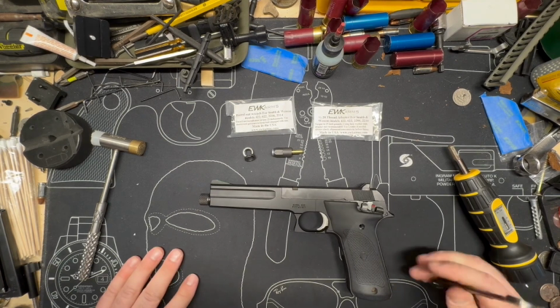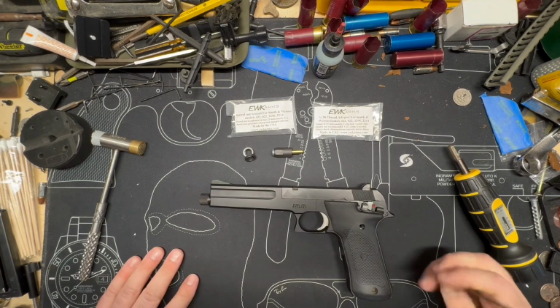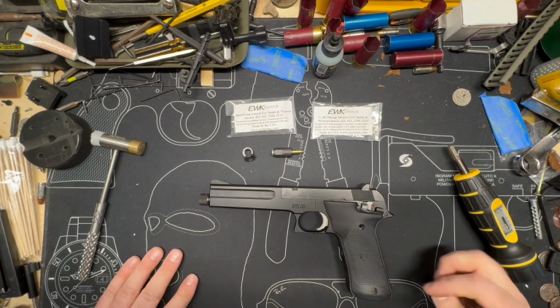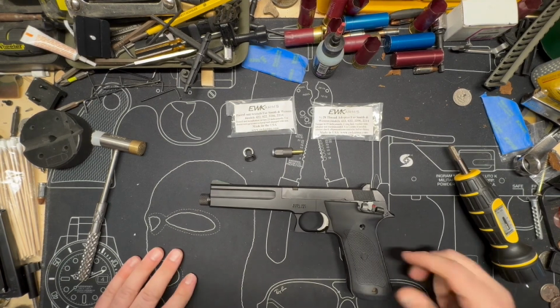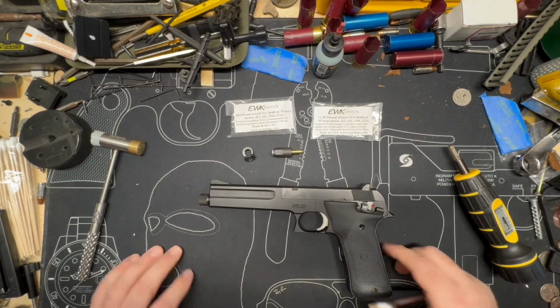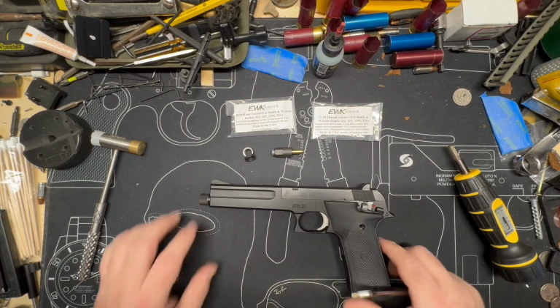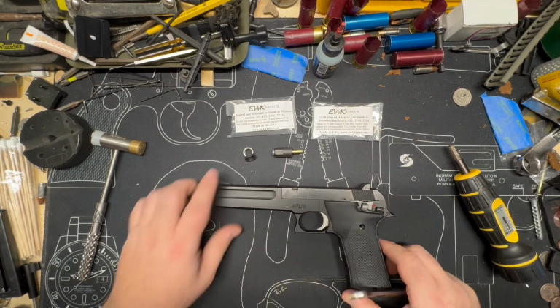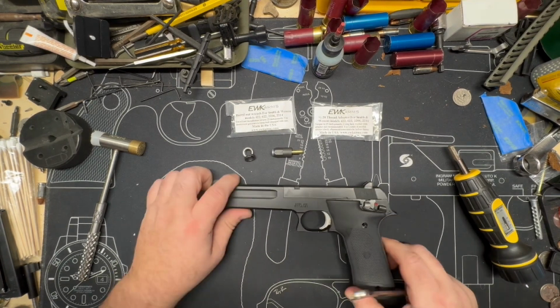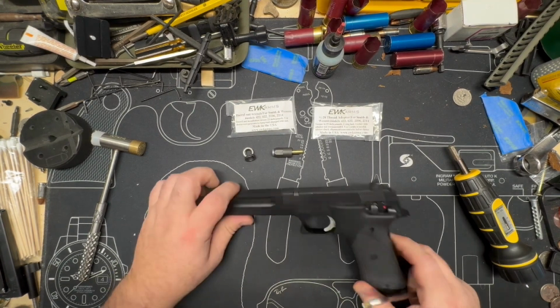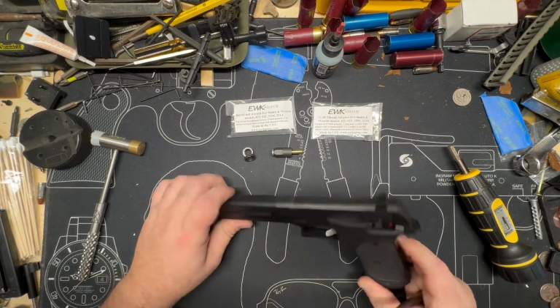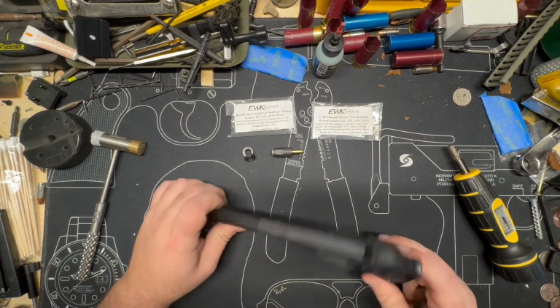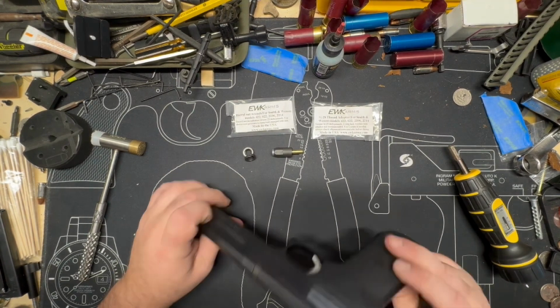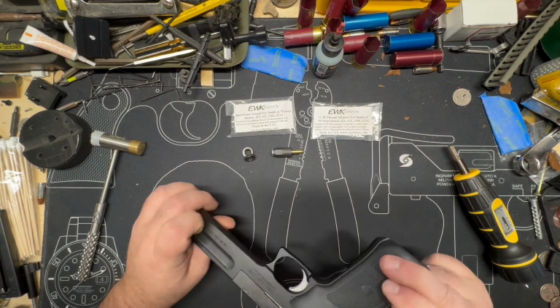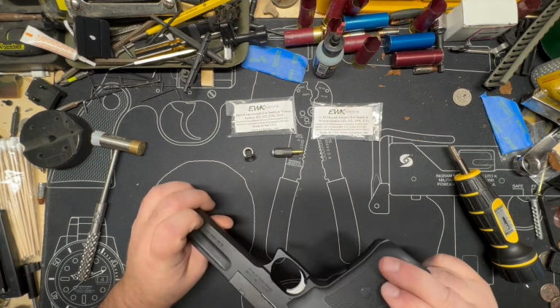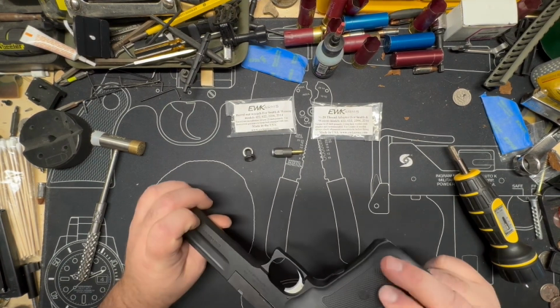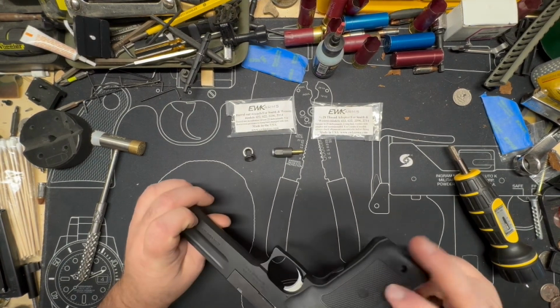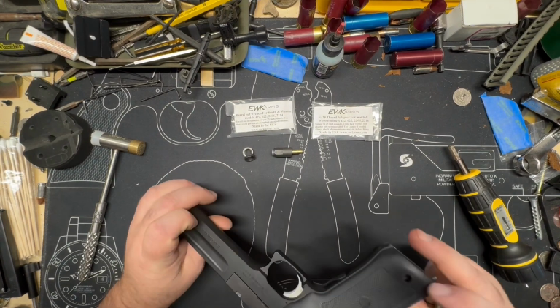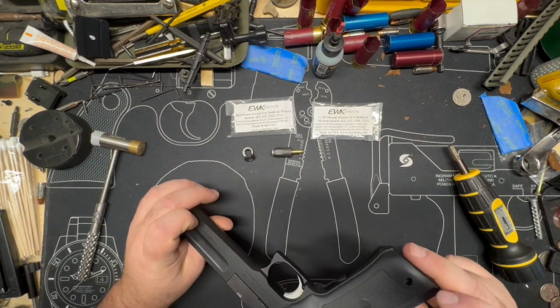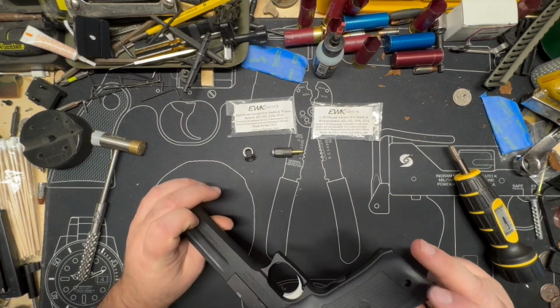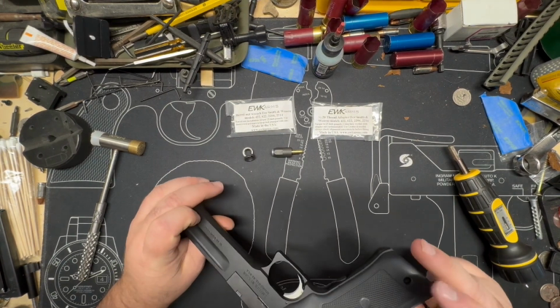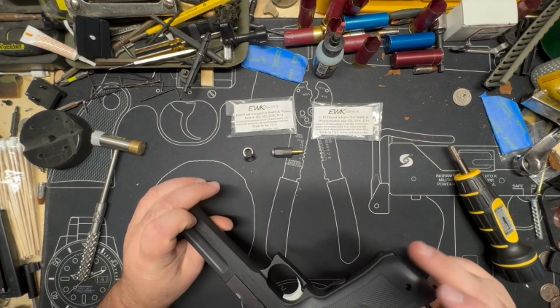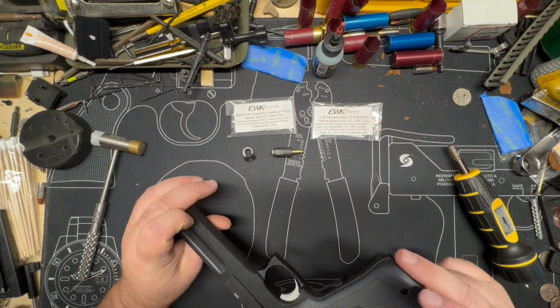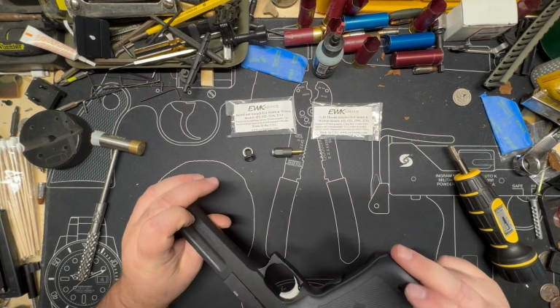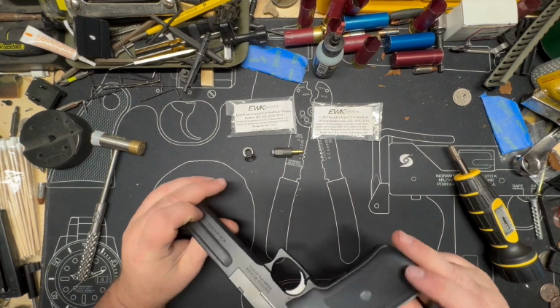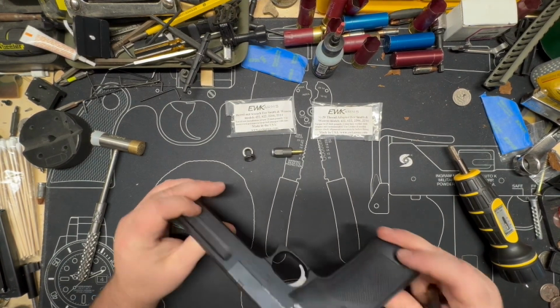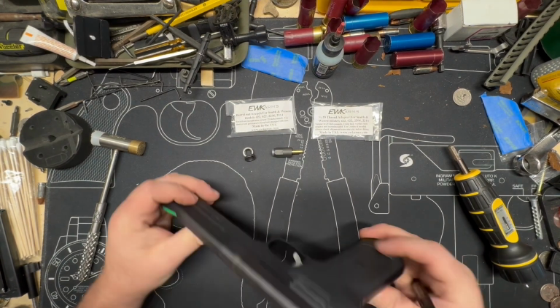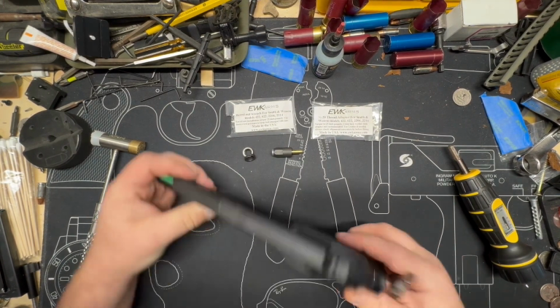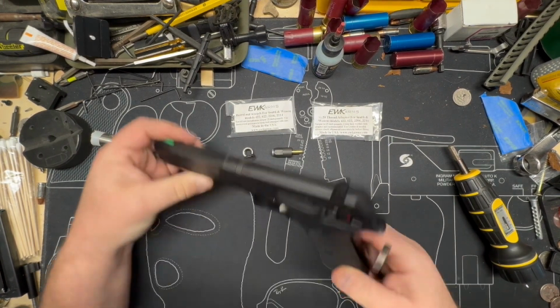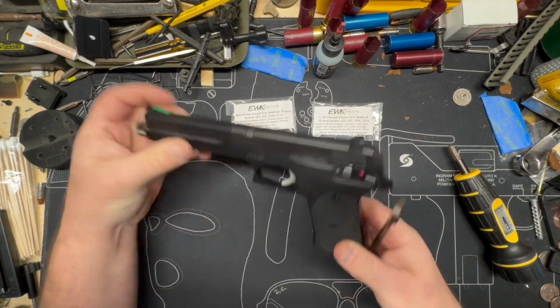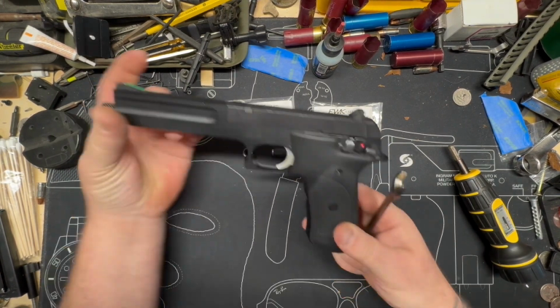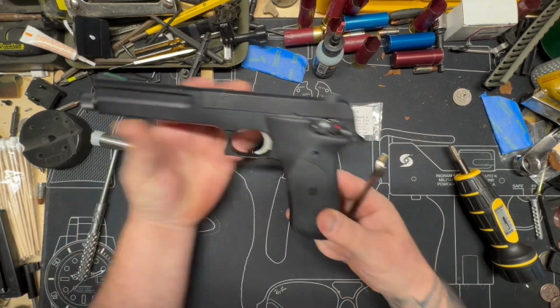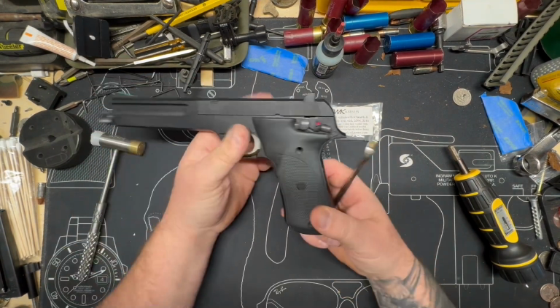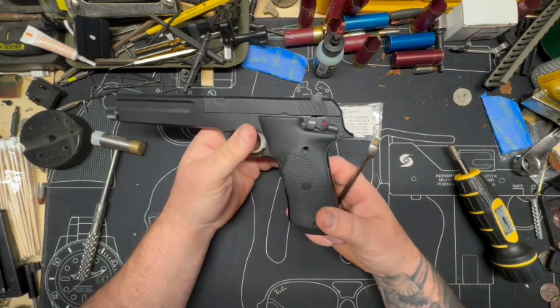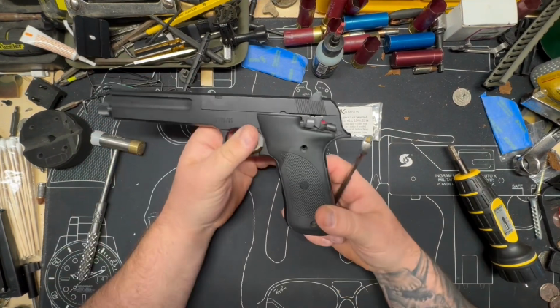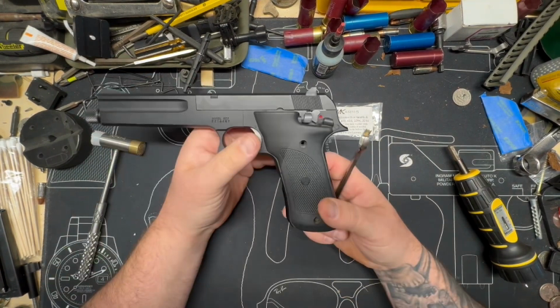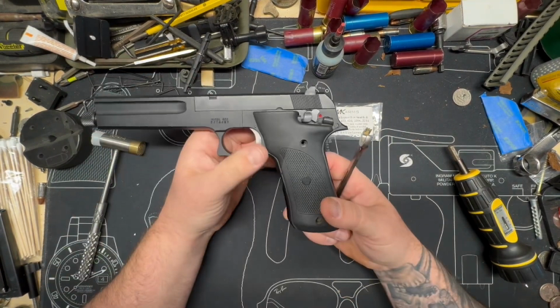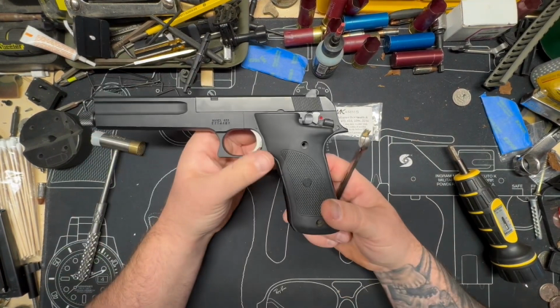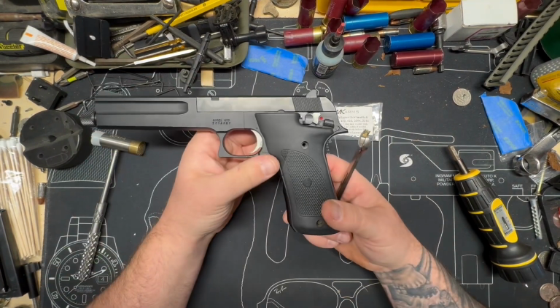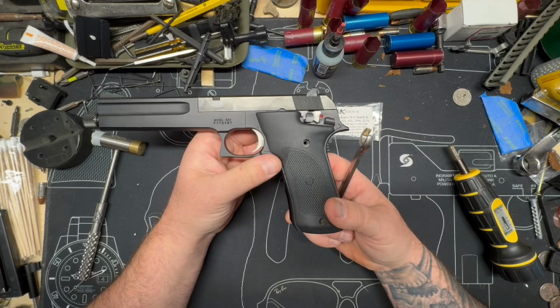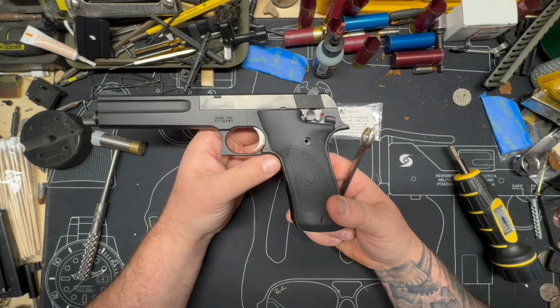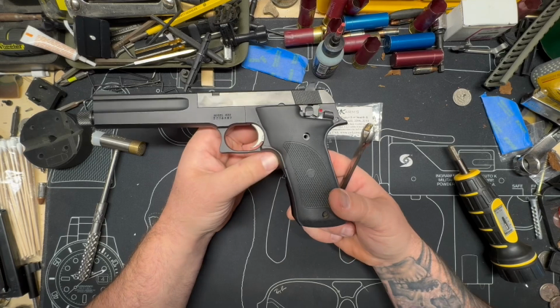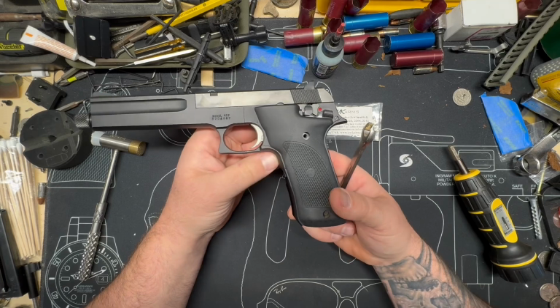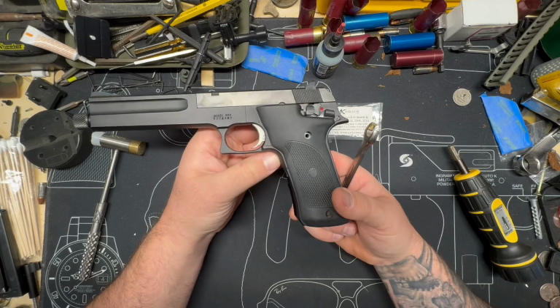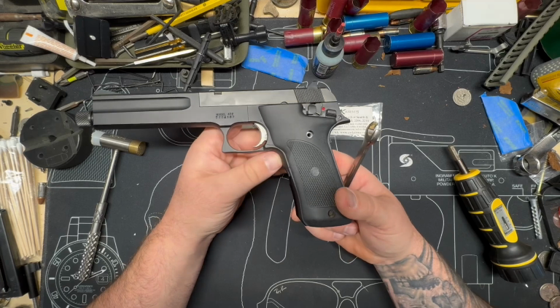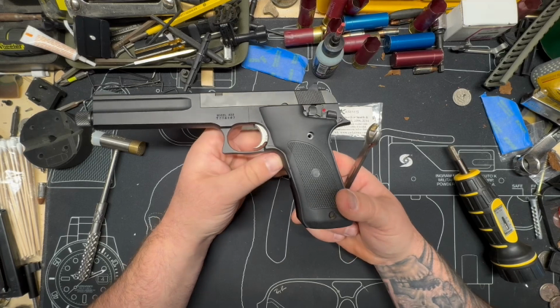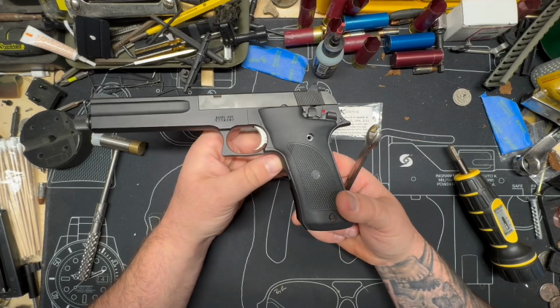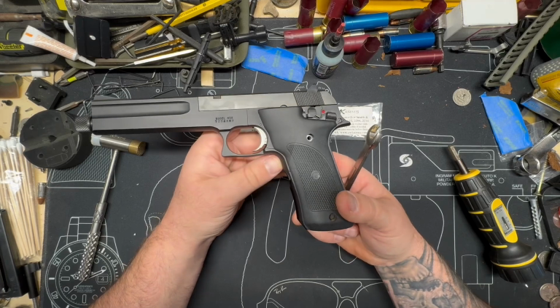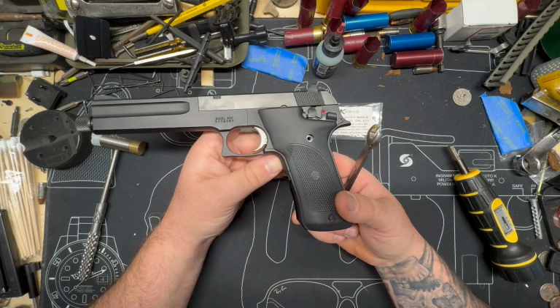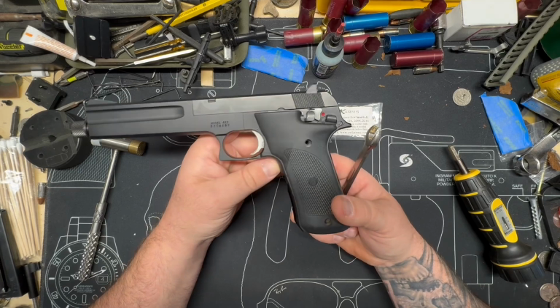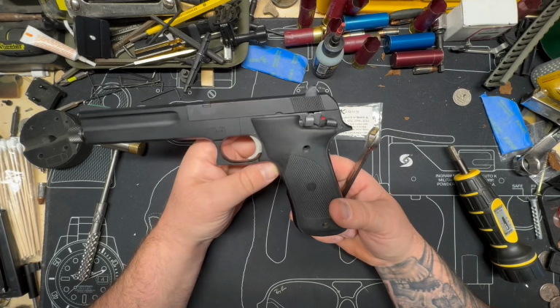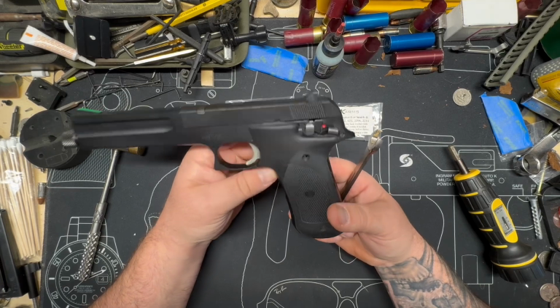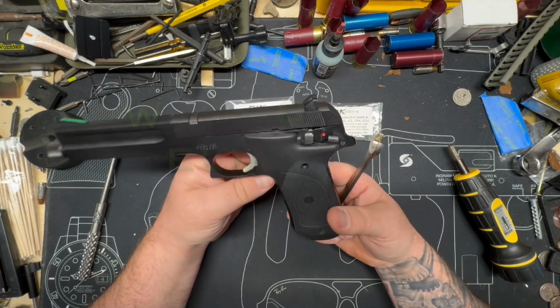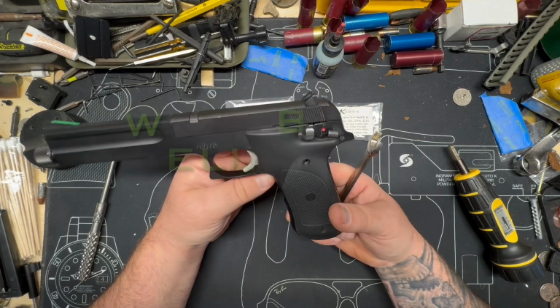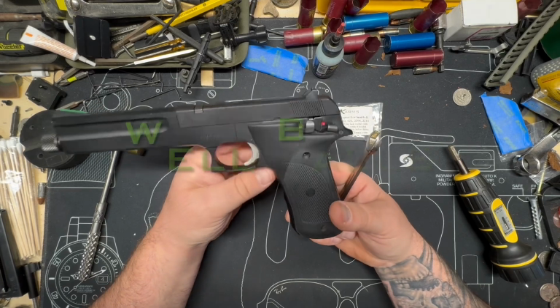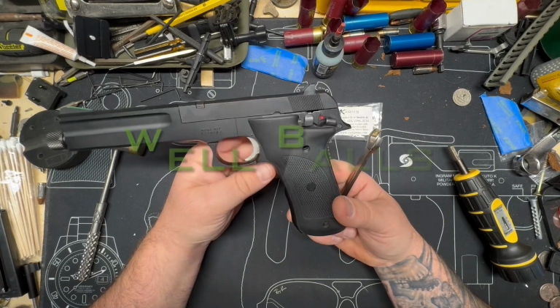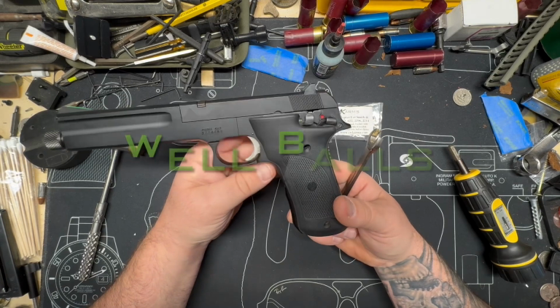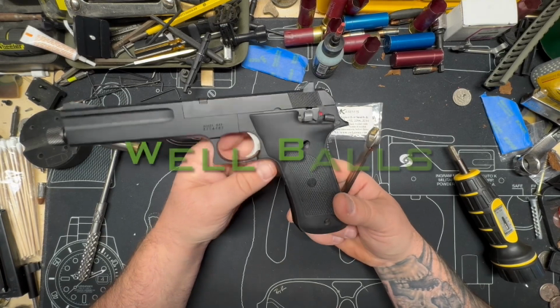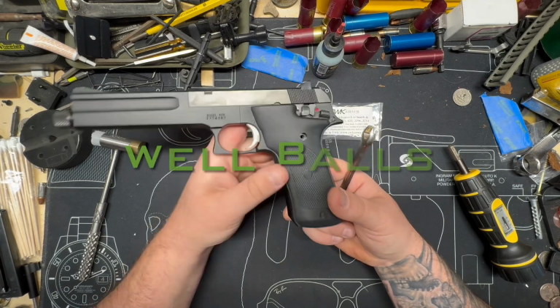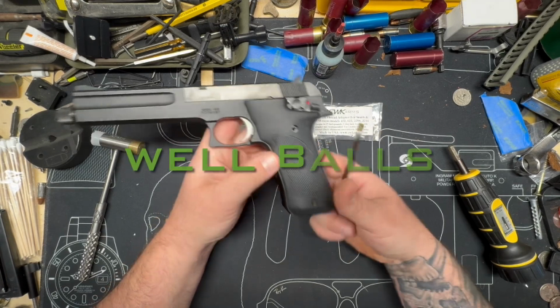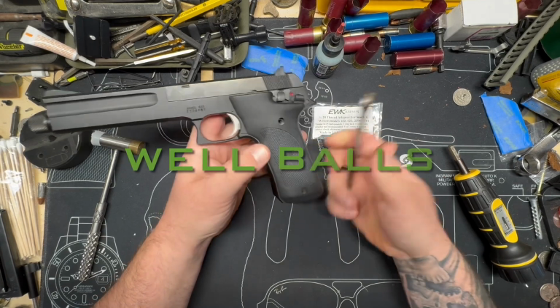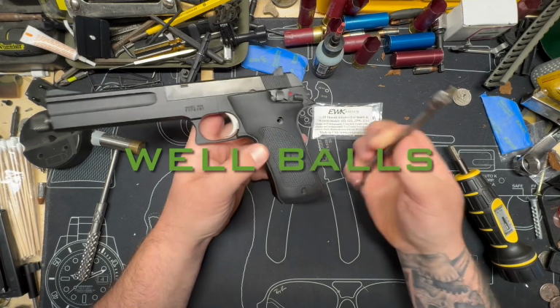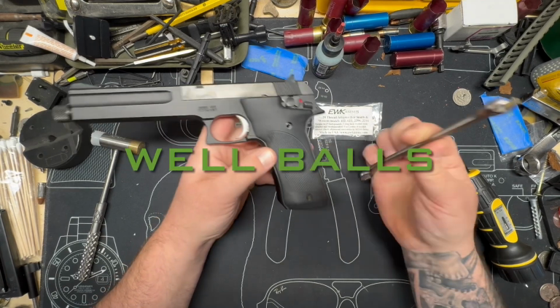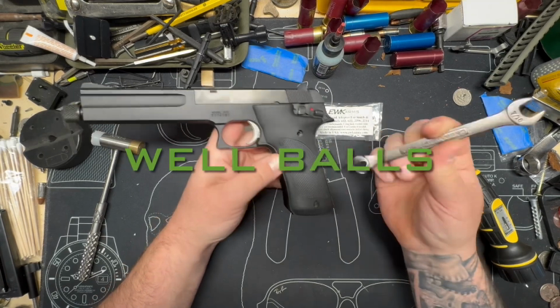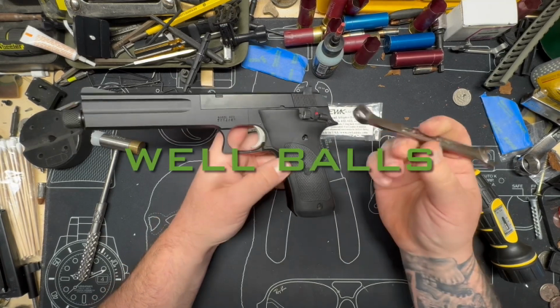I'm missing a screw — I shoot this thing so much and I just now noticed that.